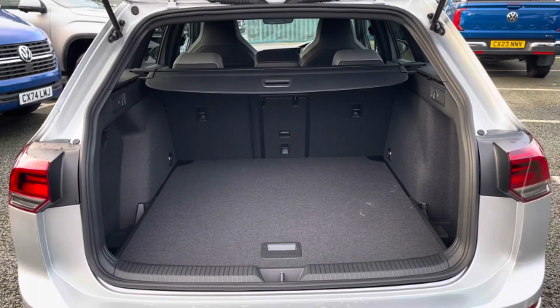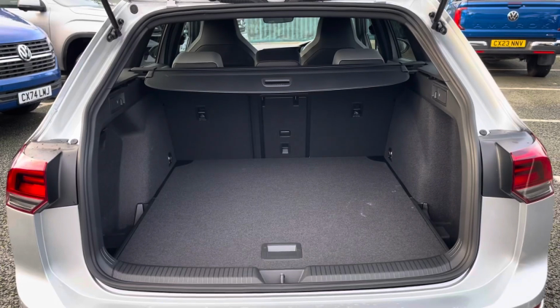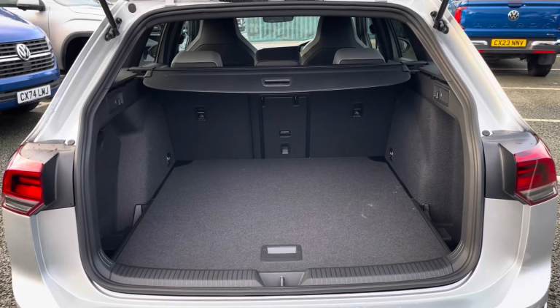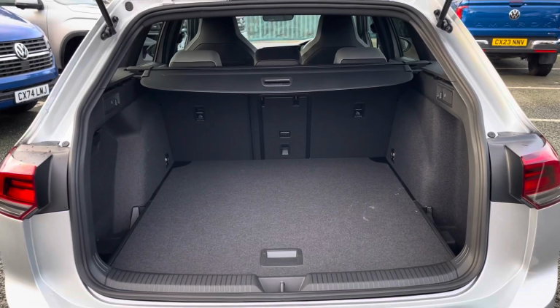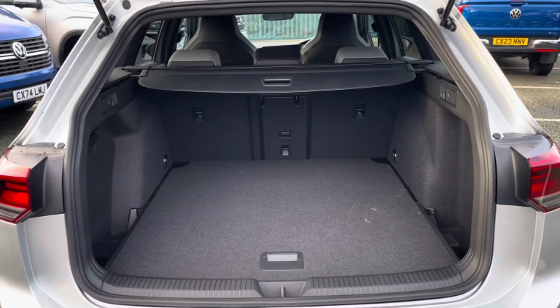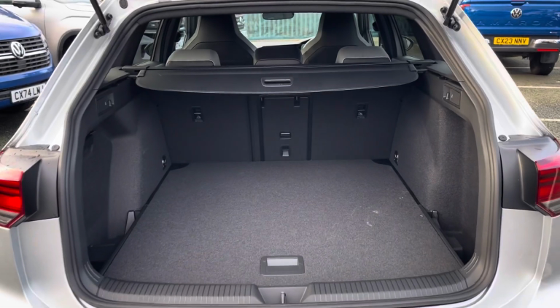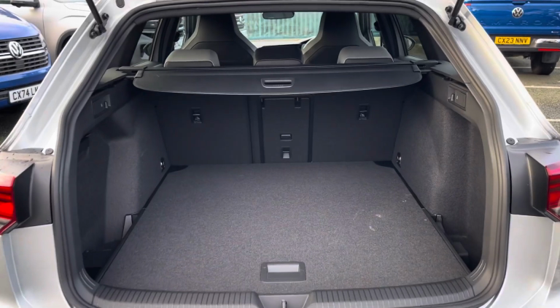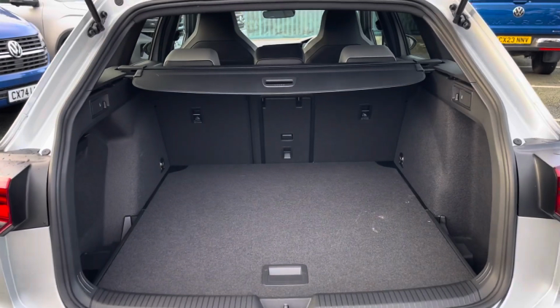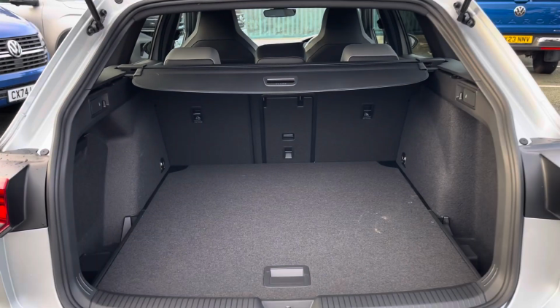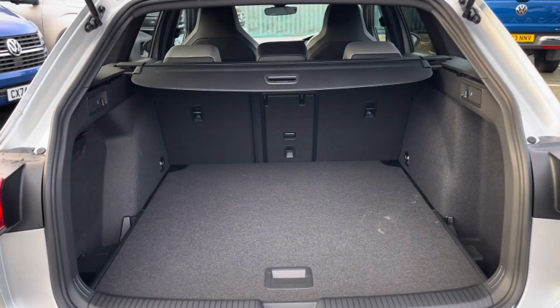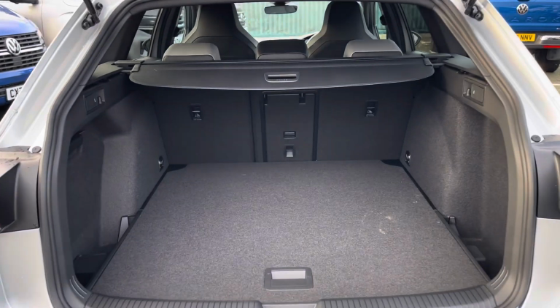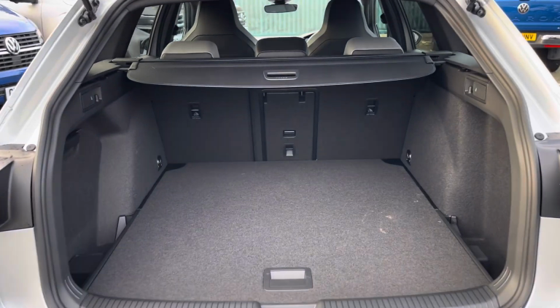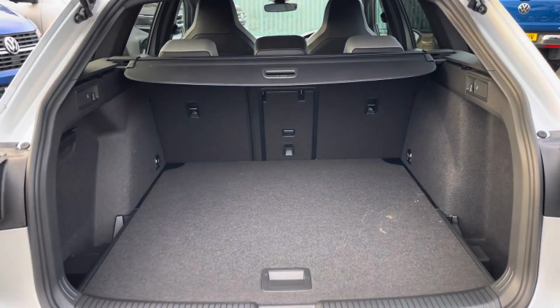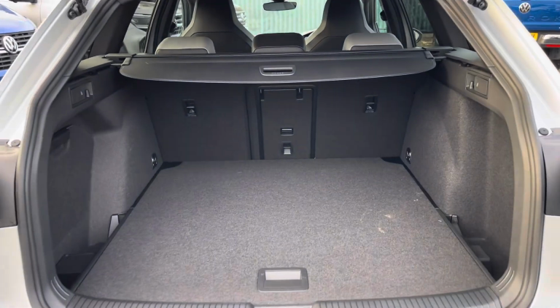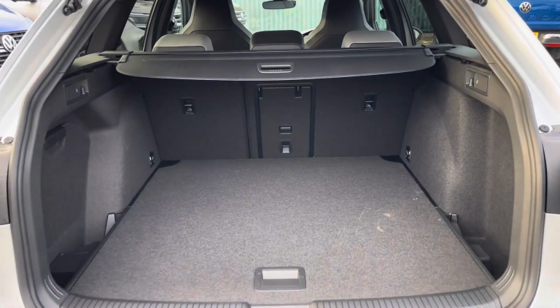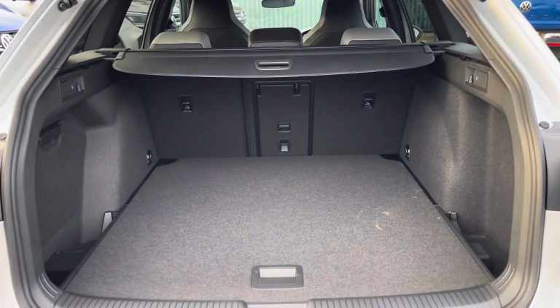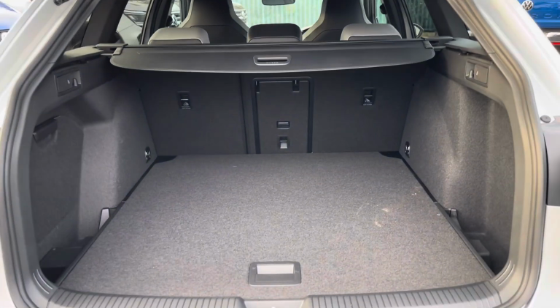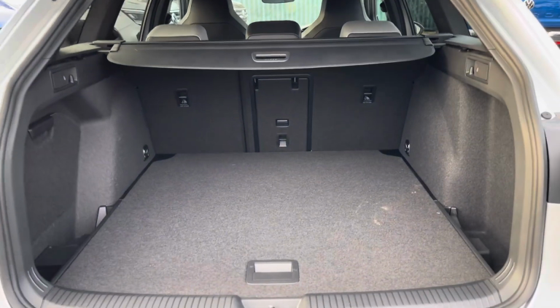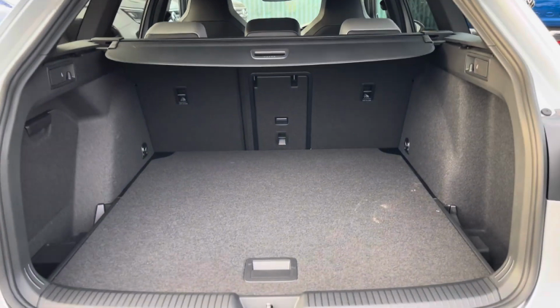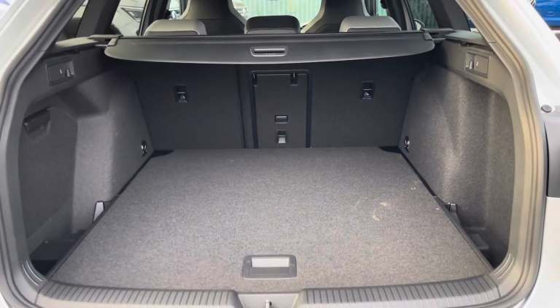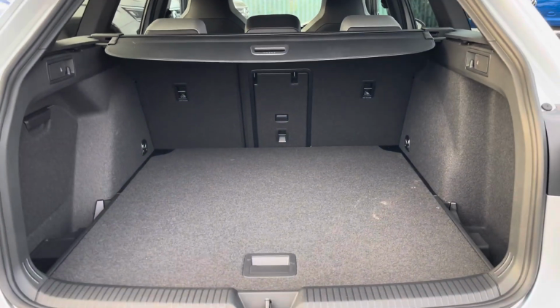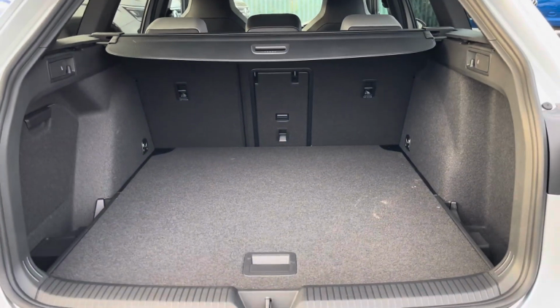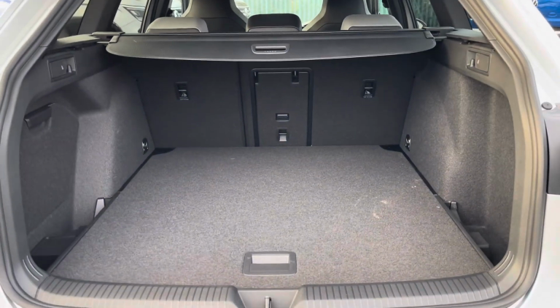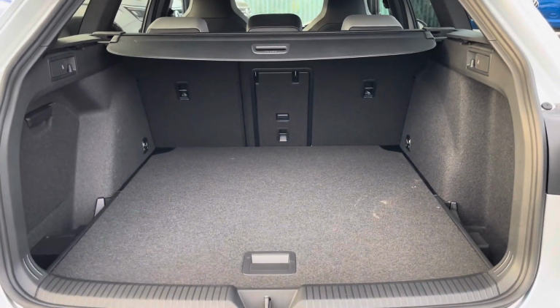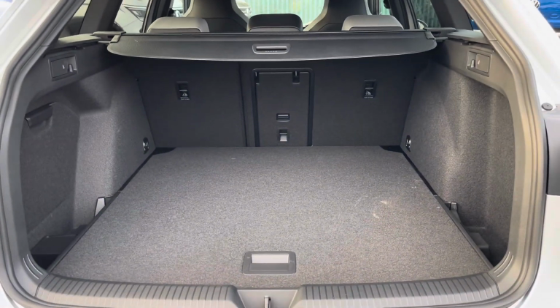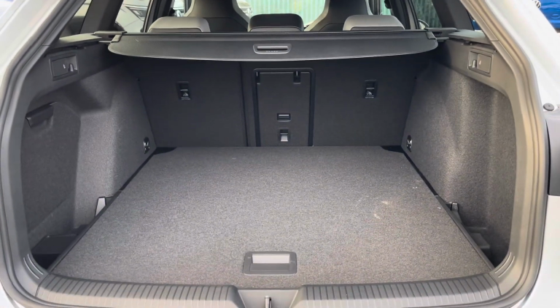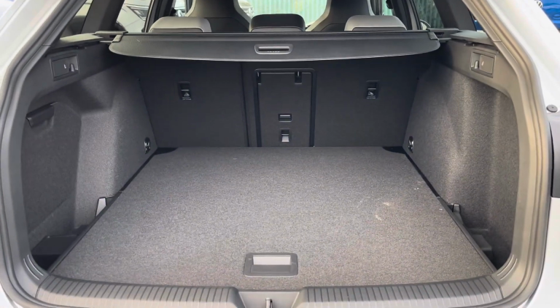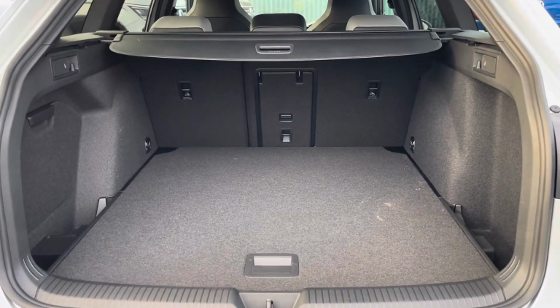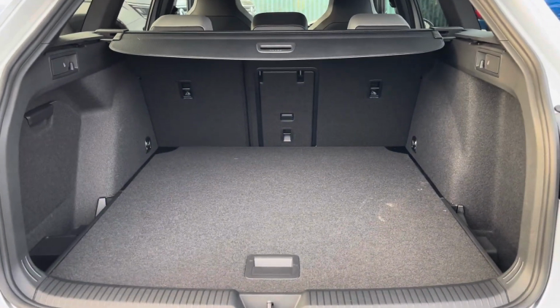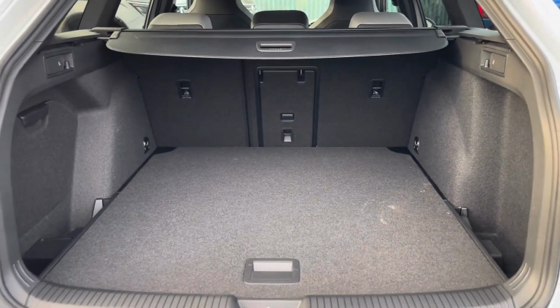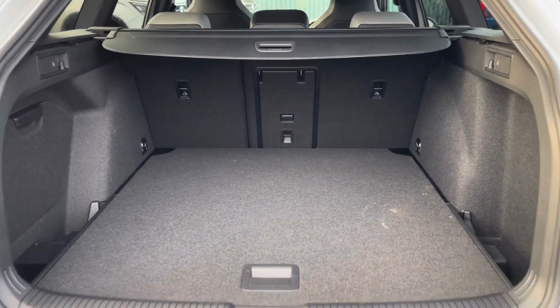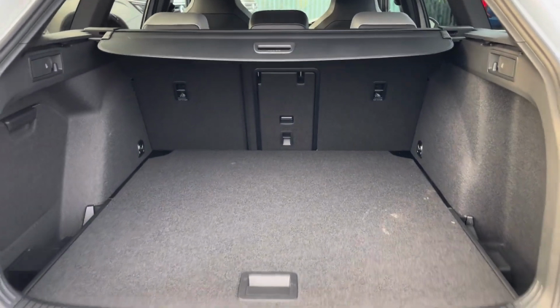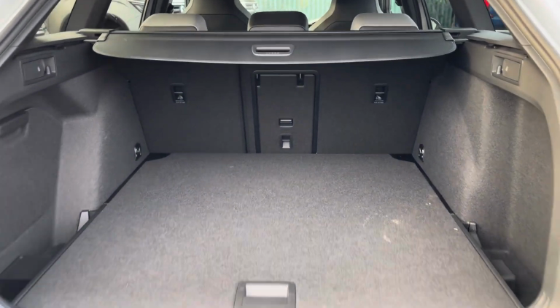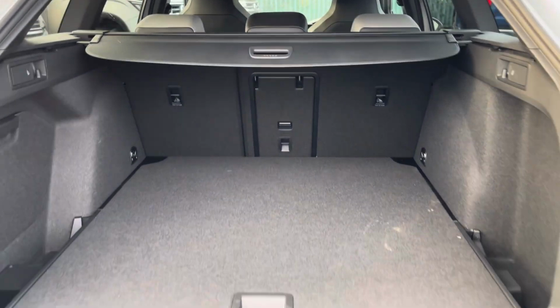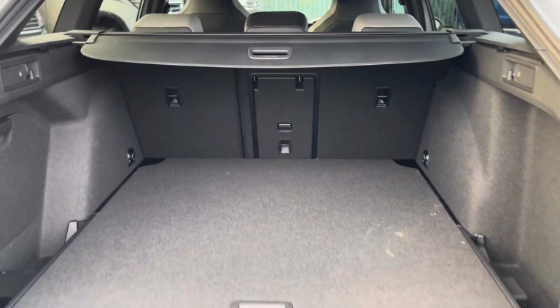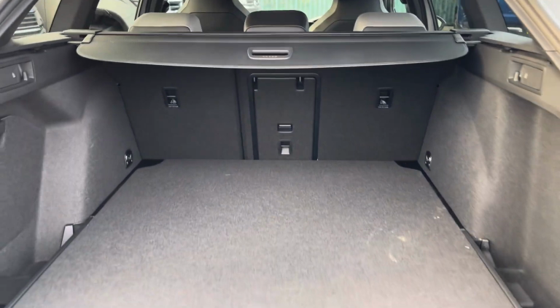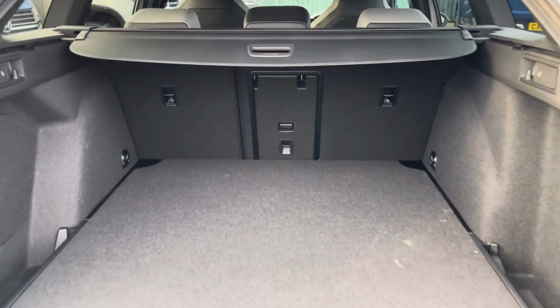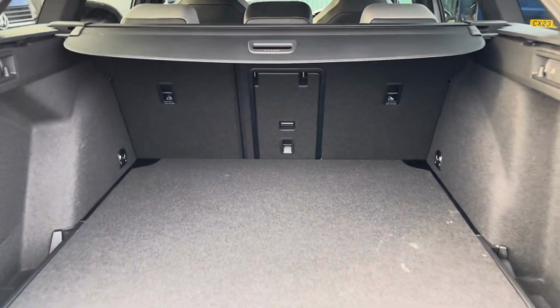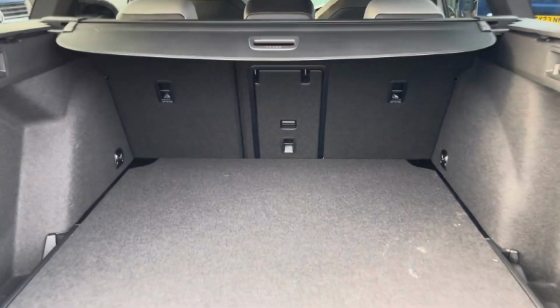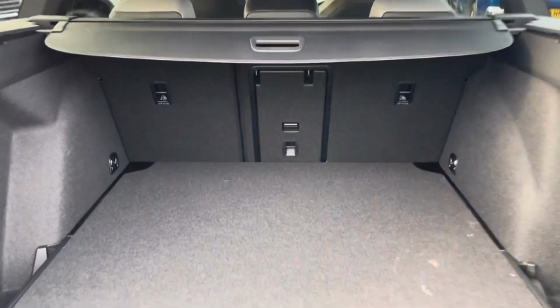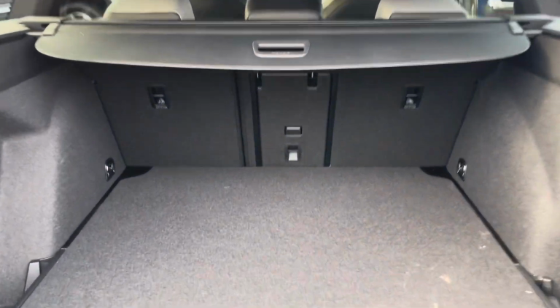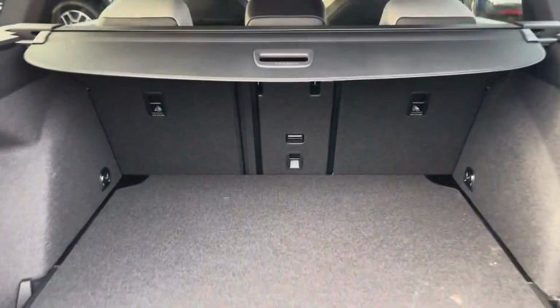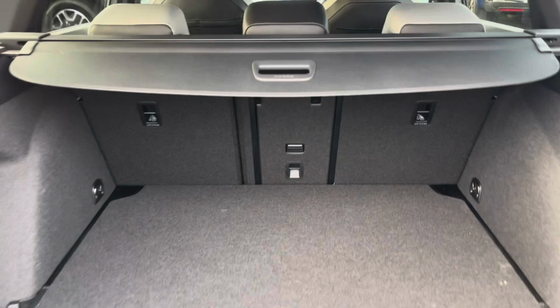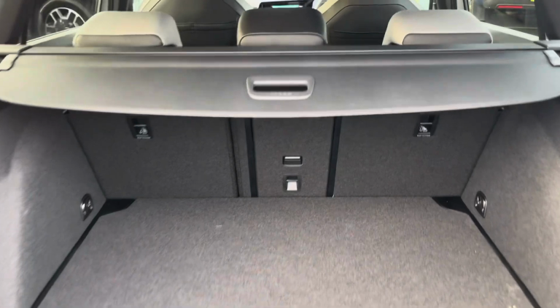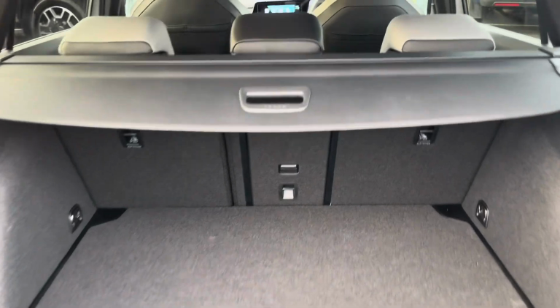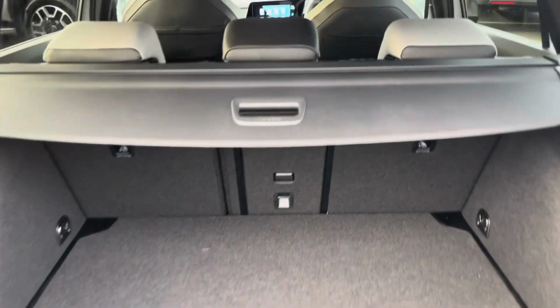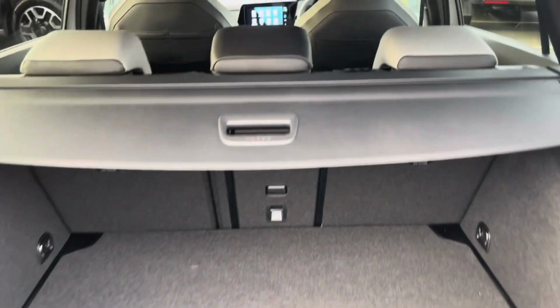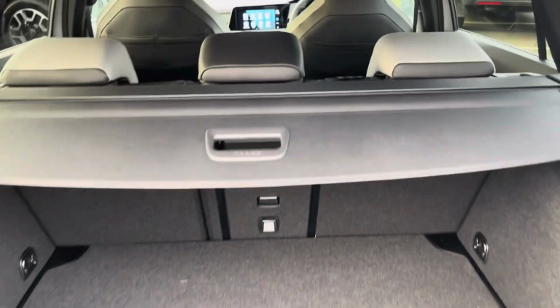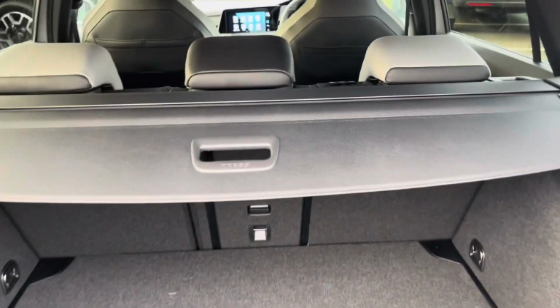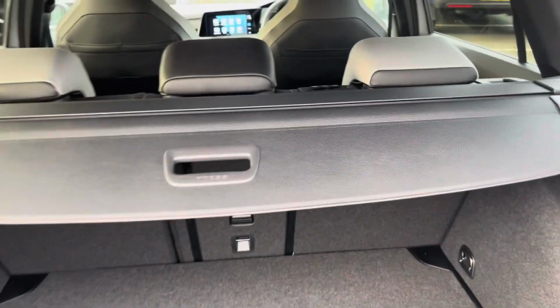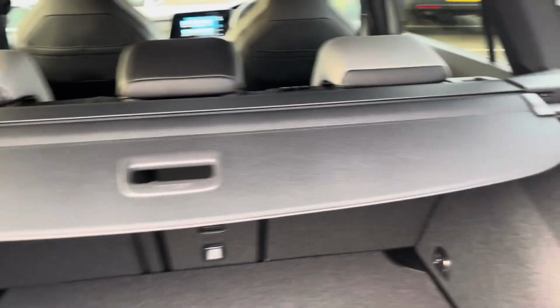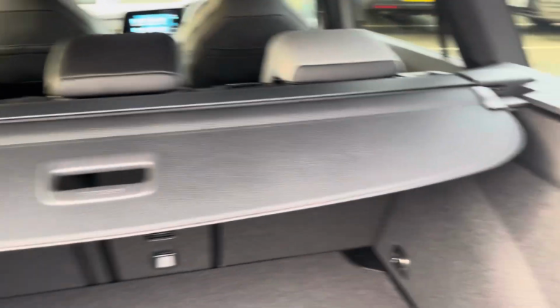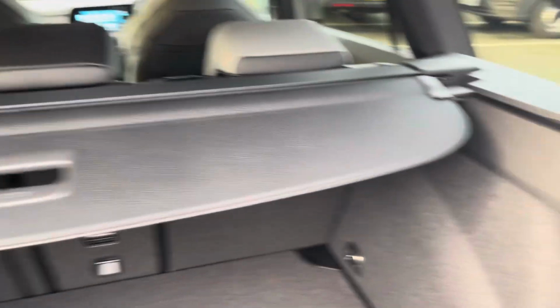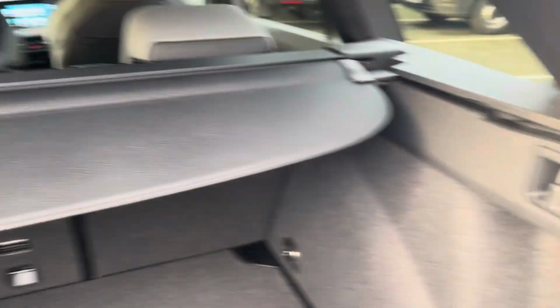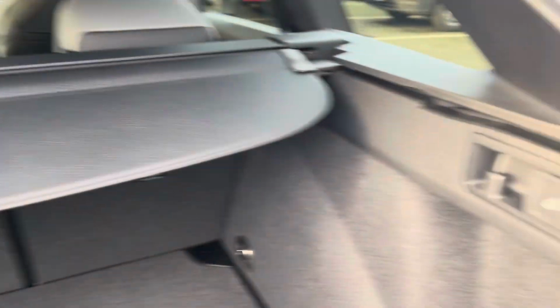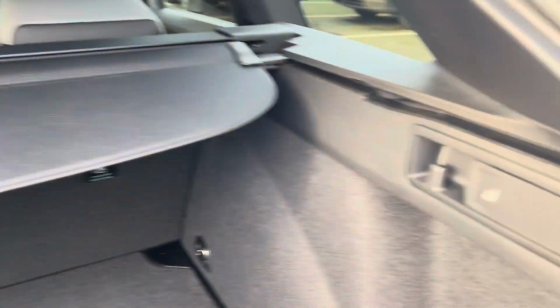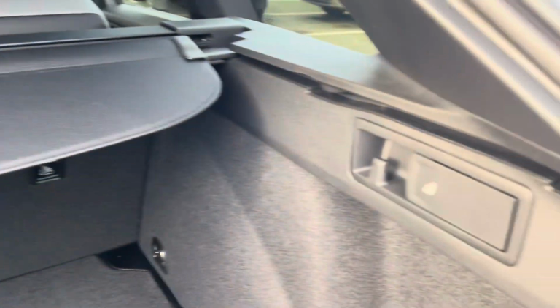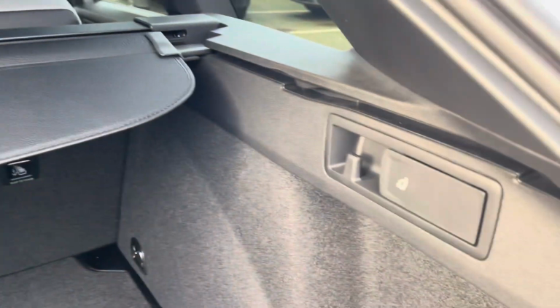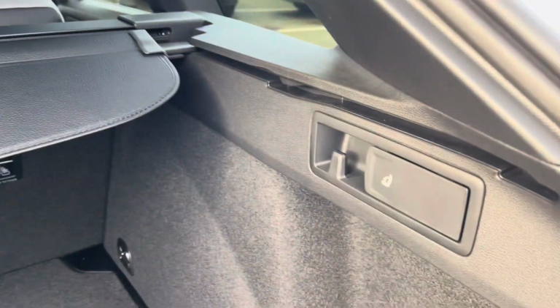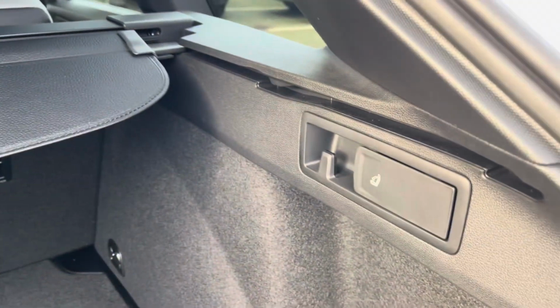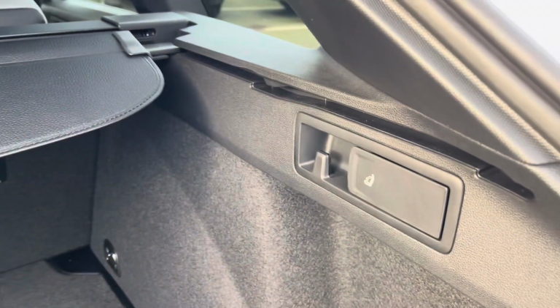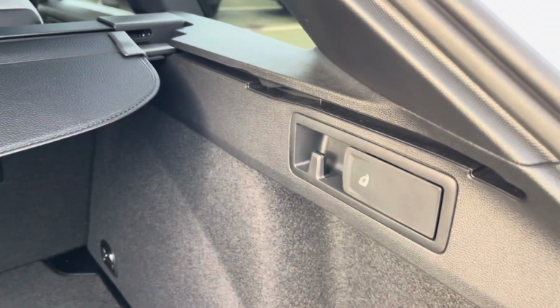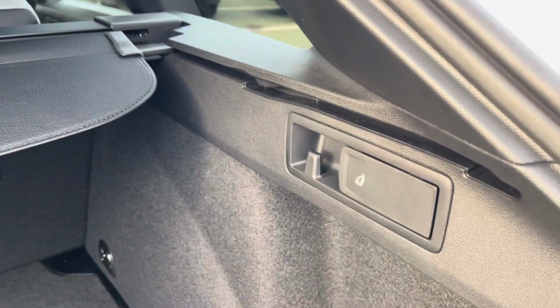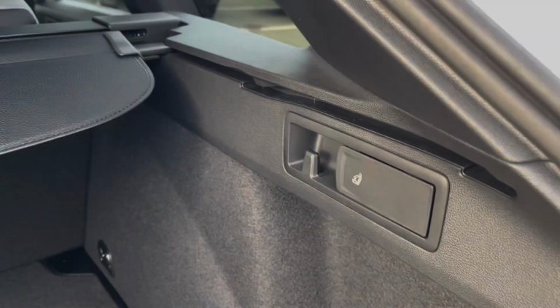Coming into the boot, you'll find the Golf offers generous space for everyday use, with folding rear seats, a privacy screen and shopping bag hooks.